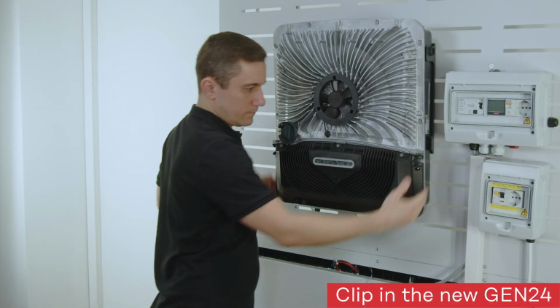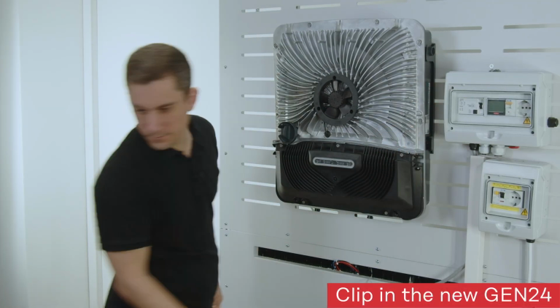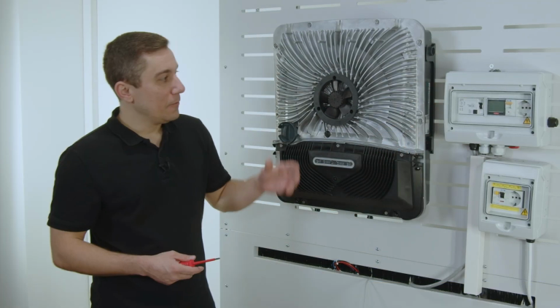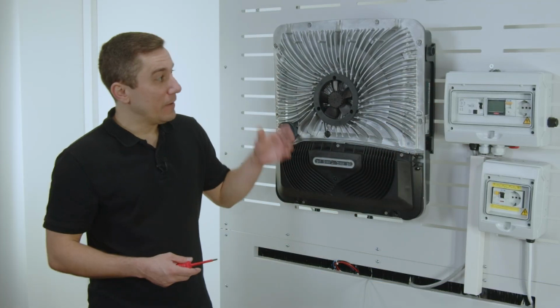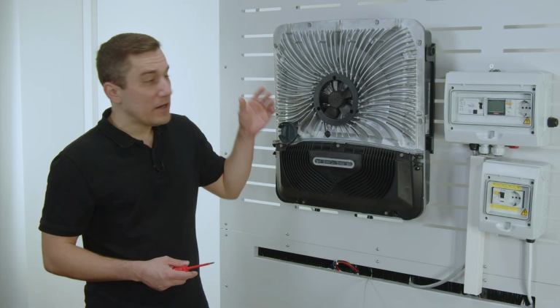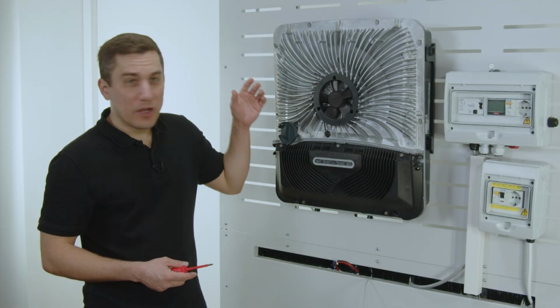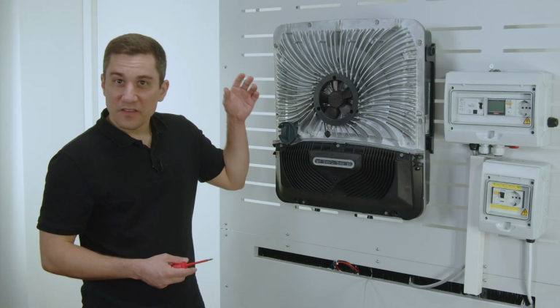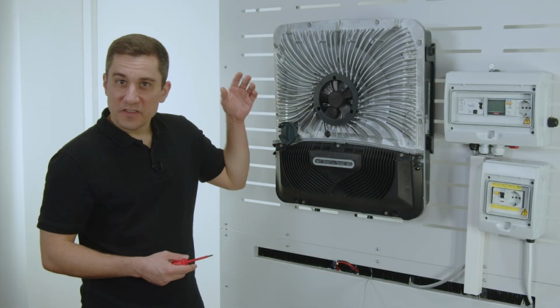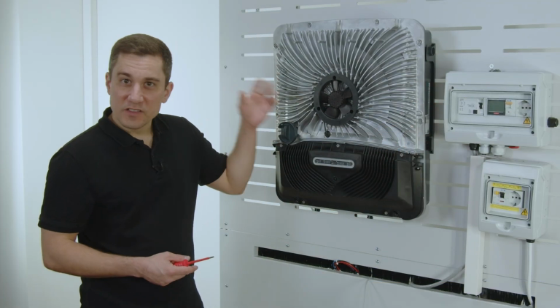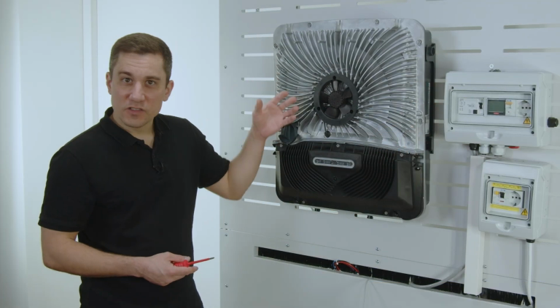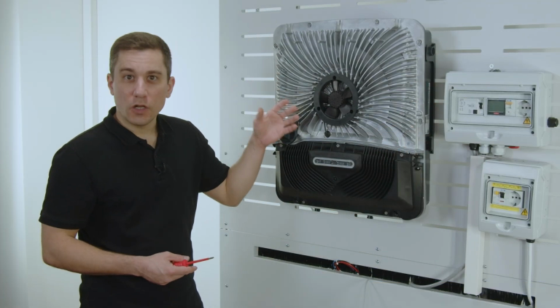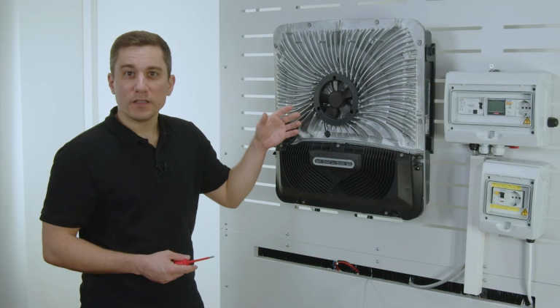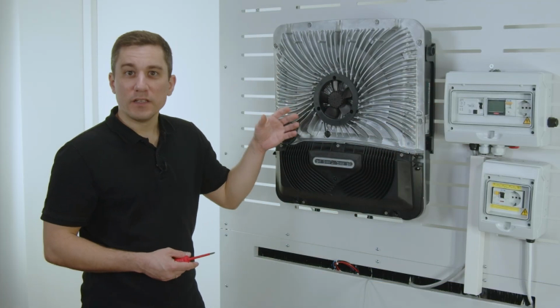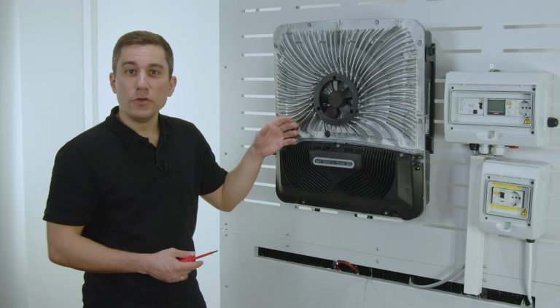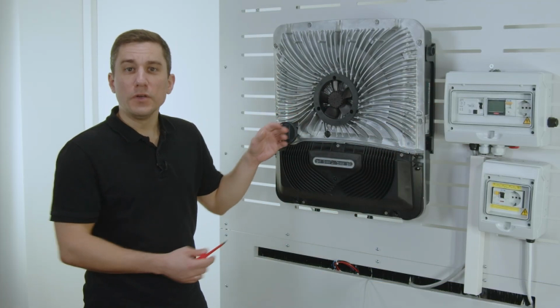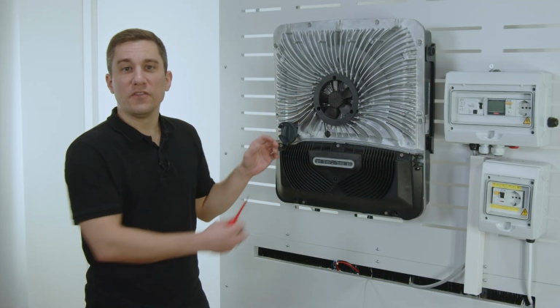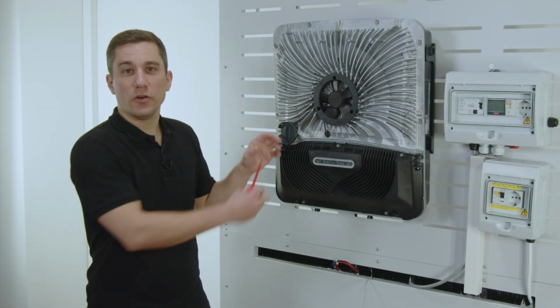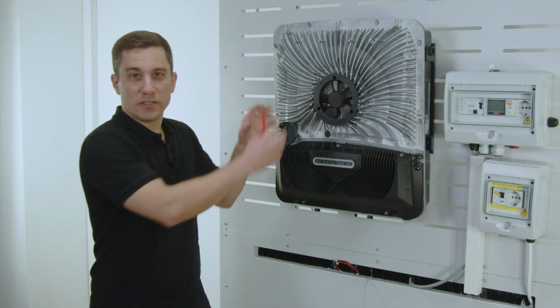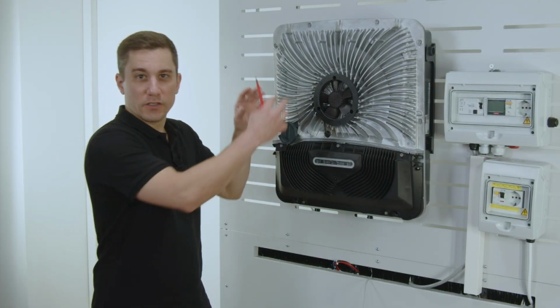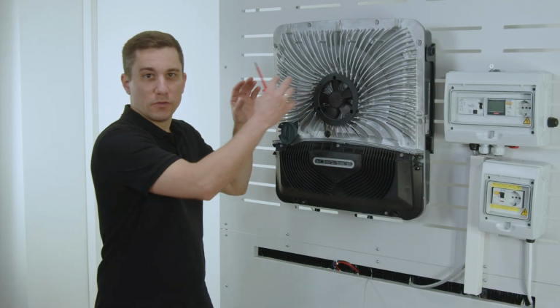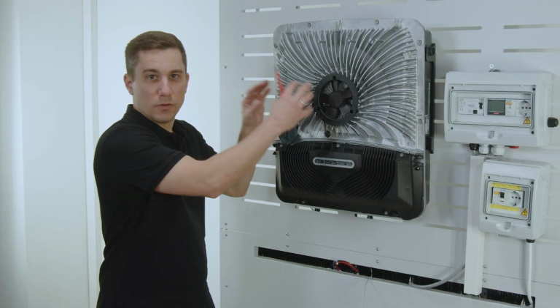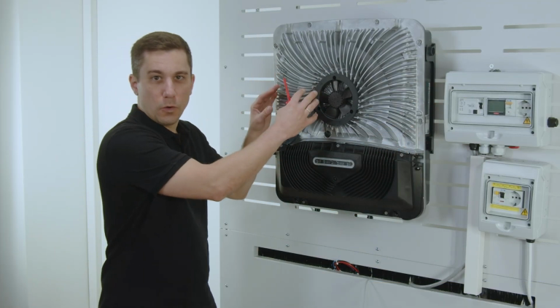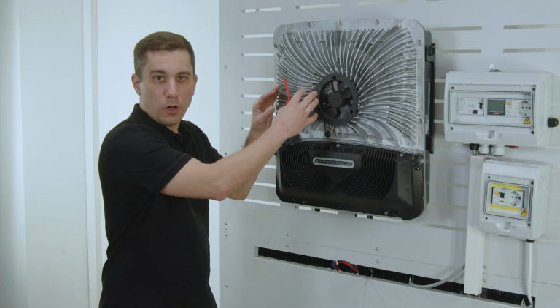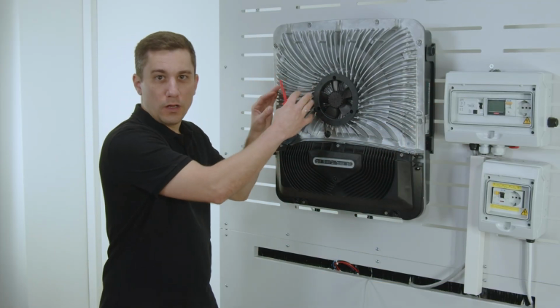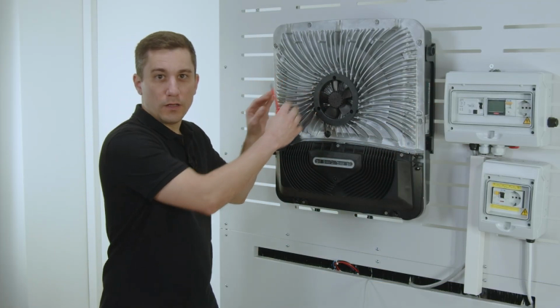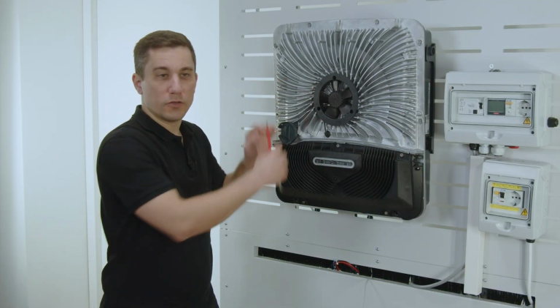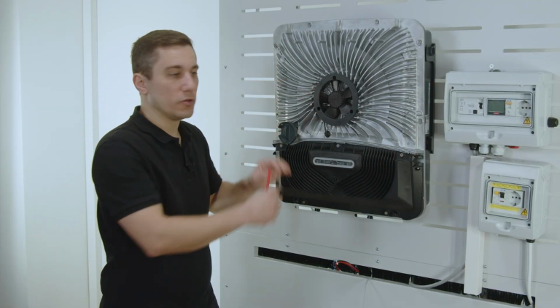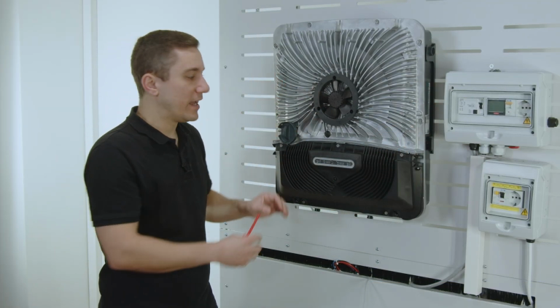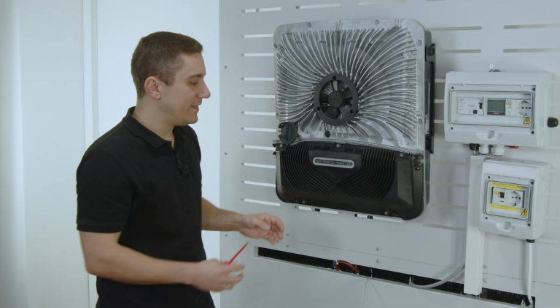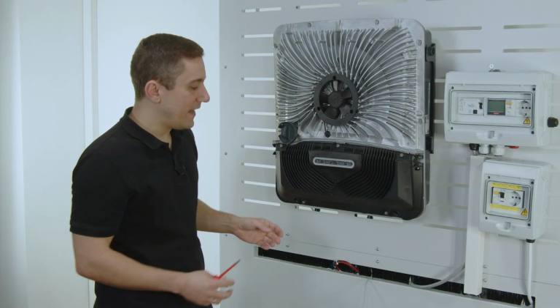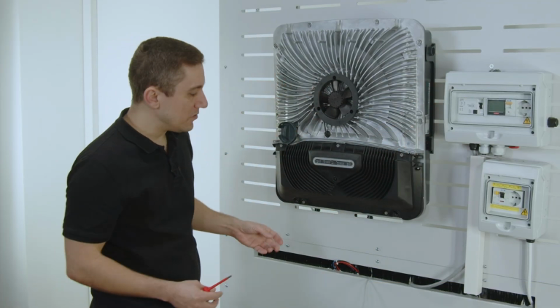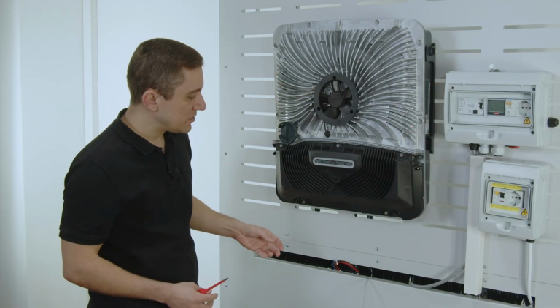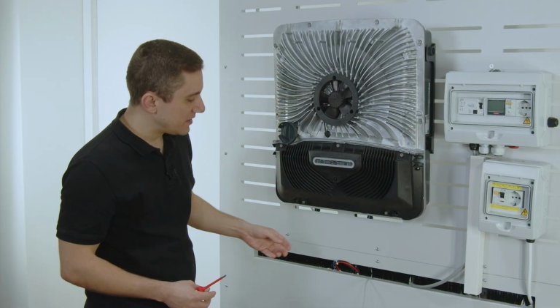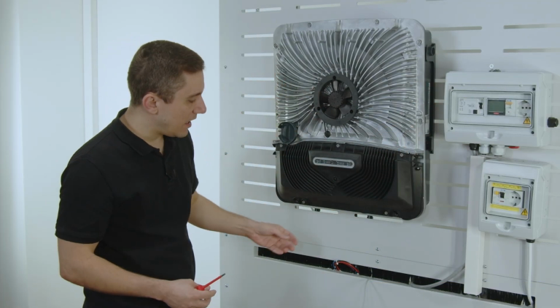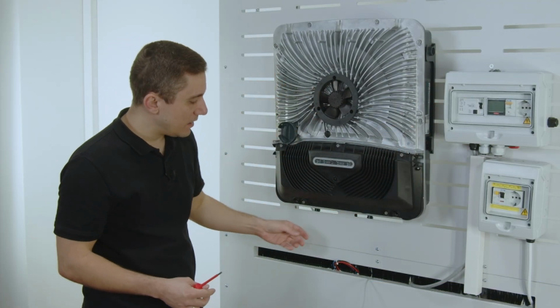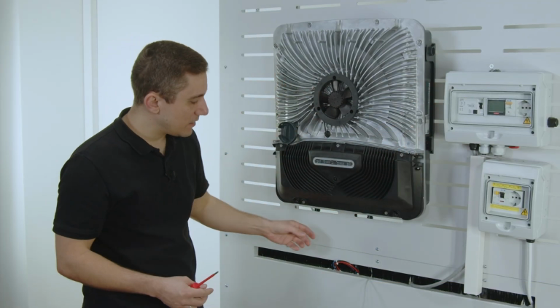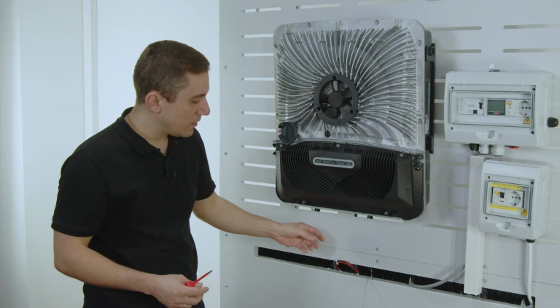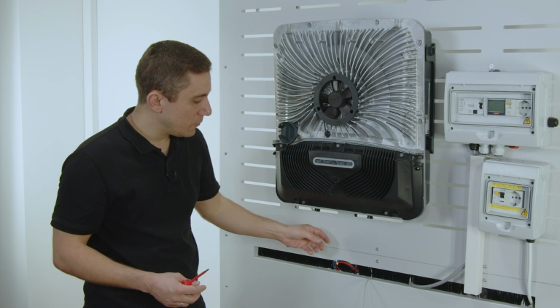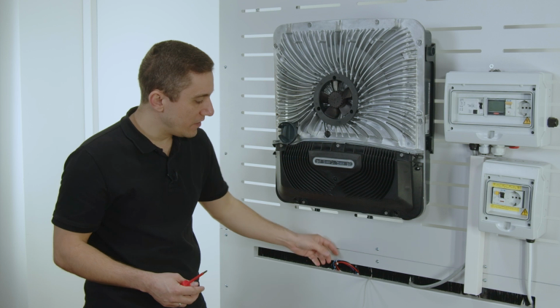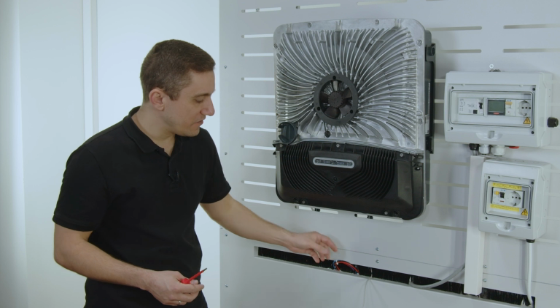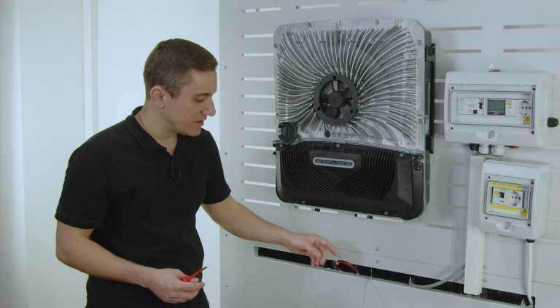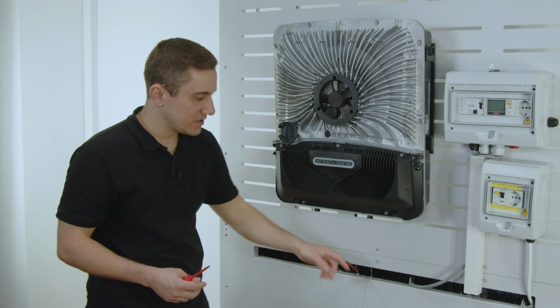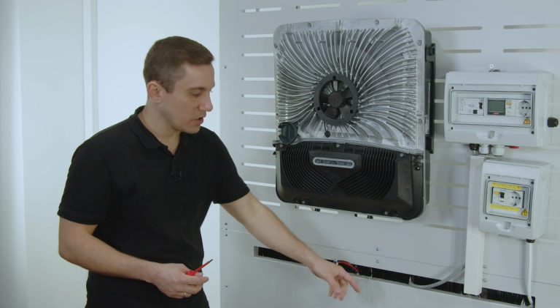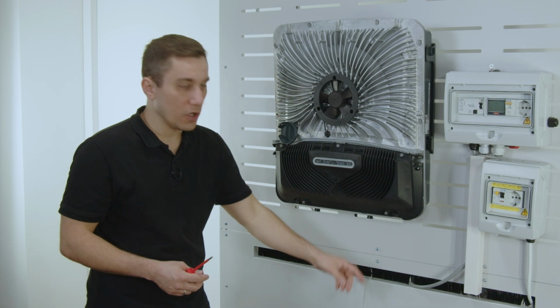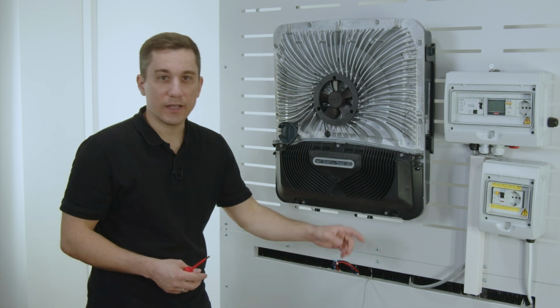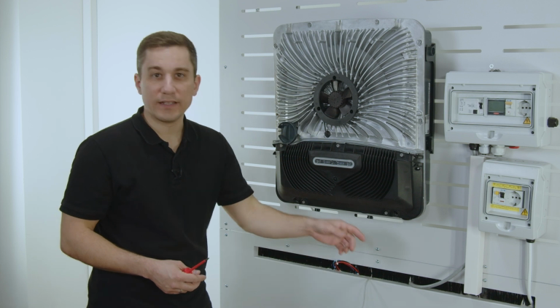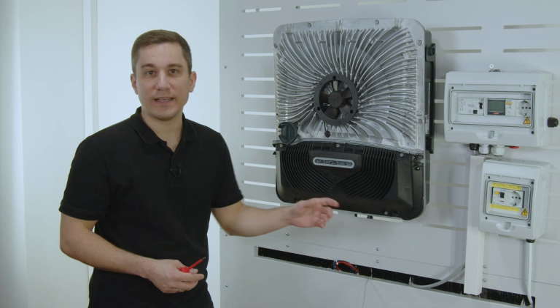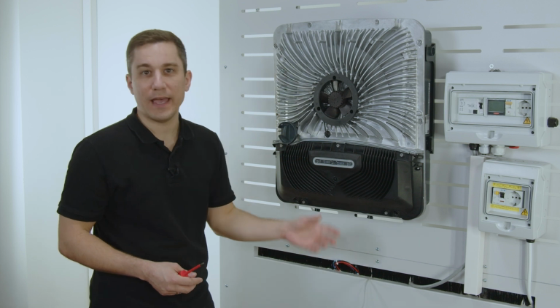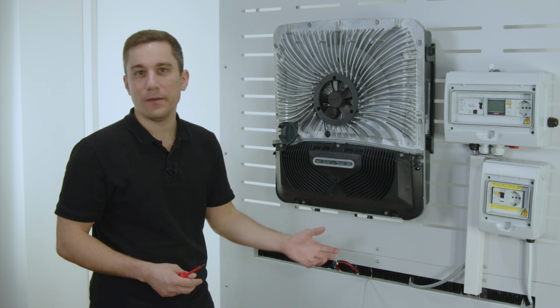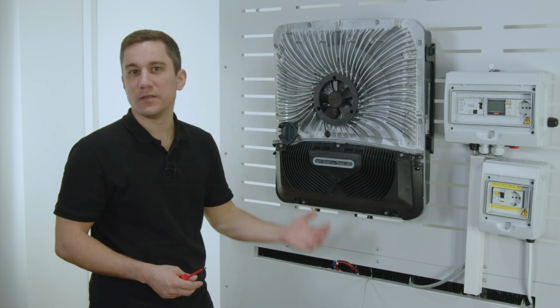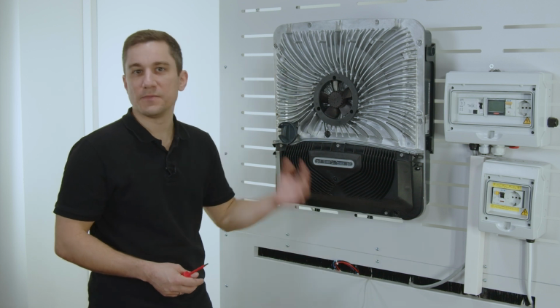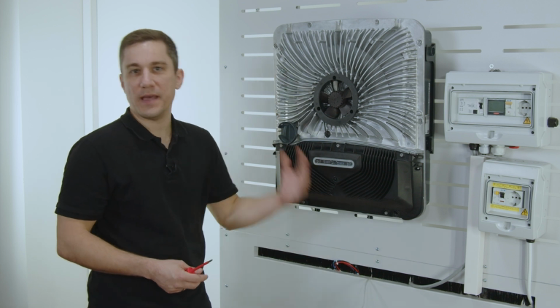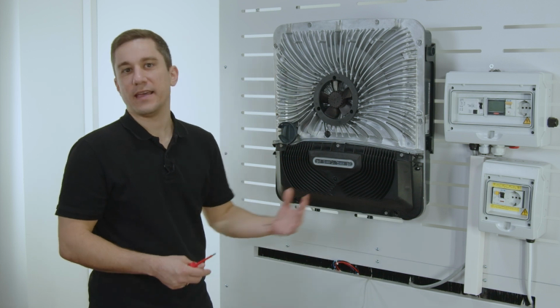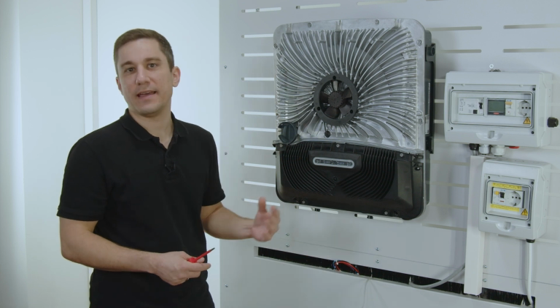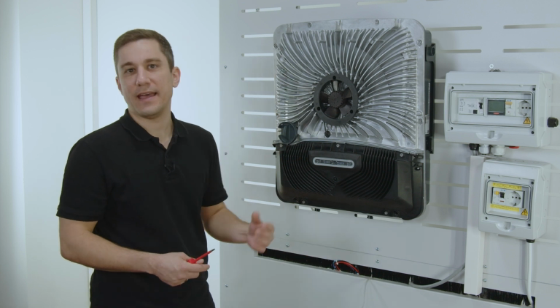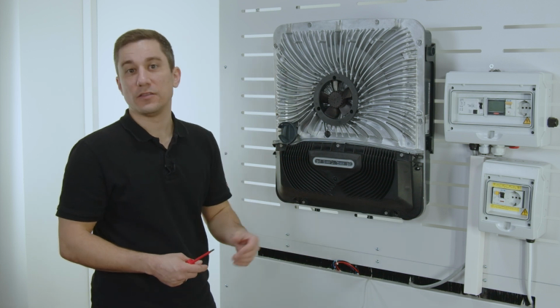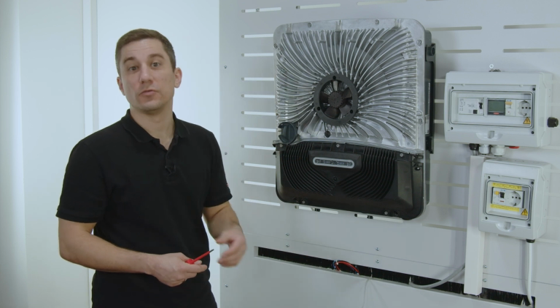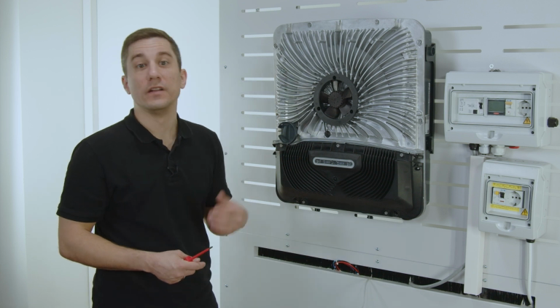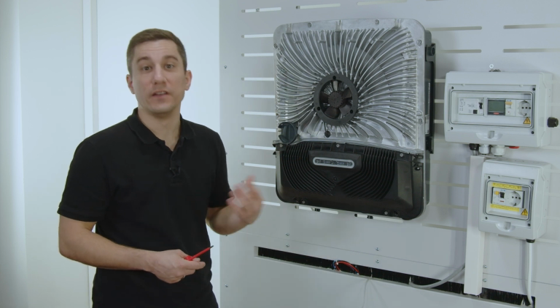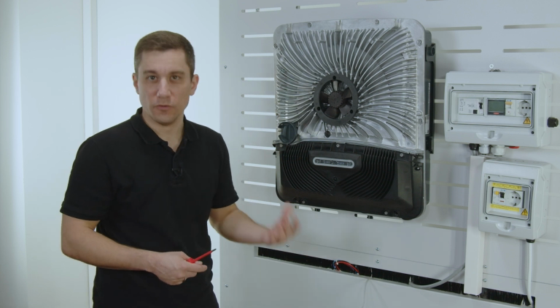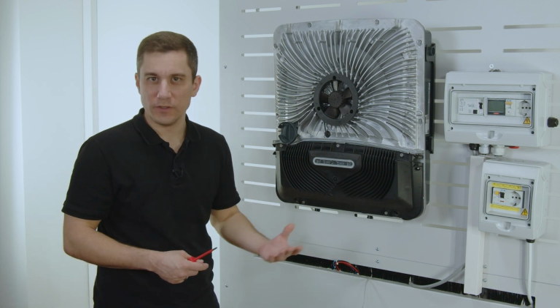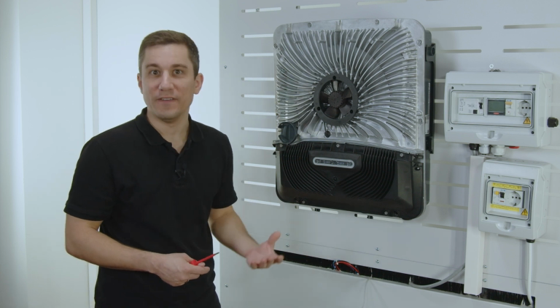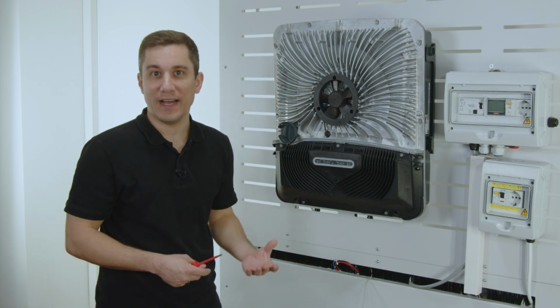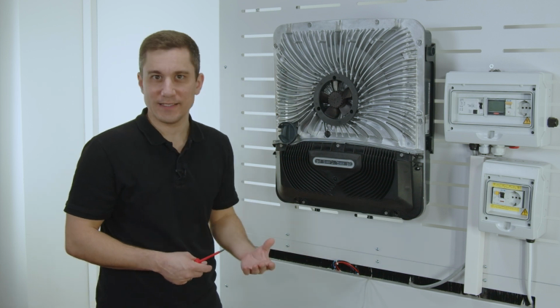When you have installed the new inverter to the wall, you can now start with installing the cables back again to the new device.